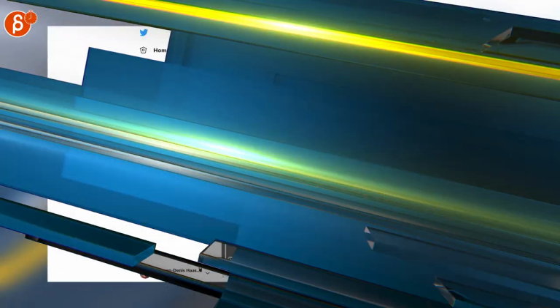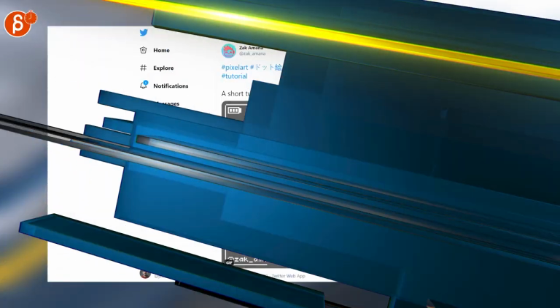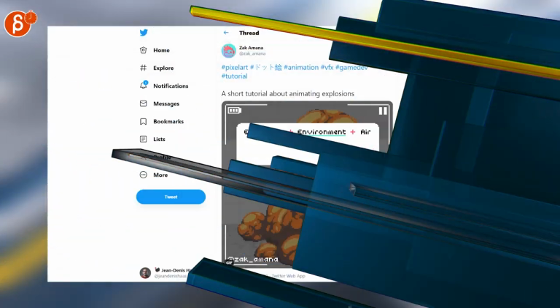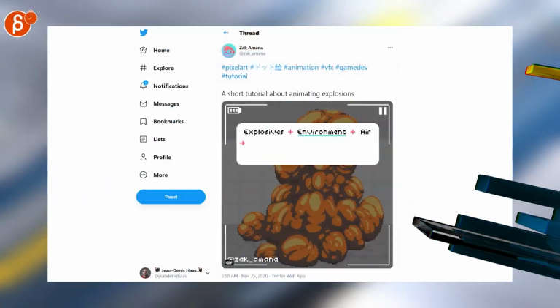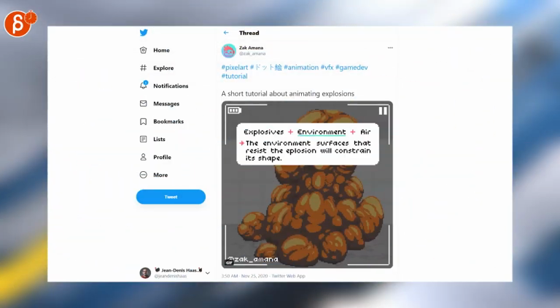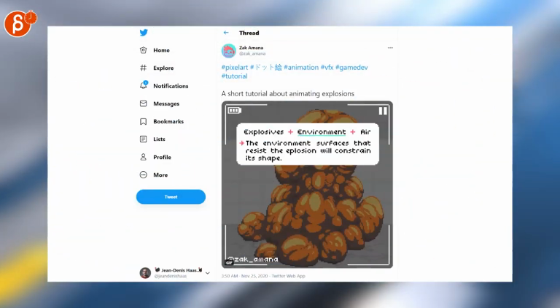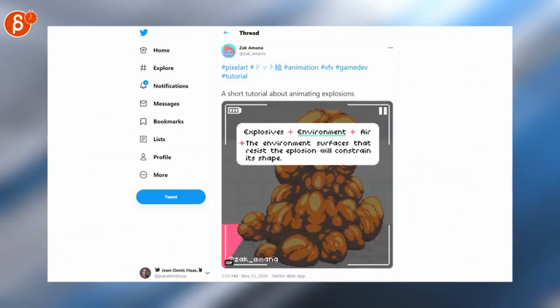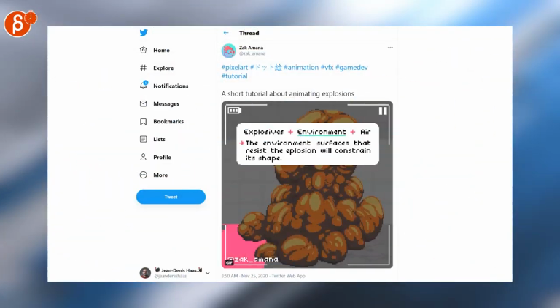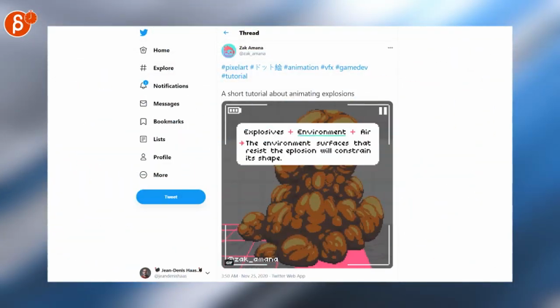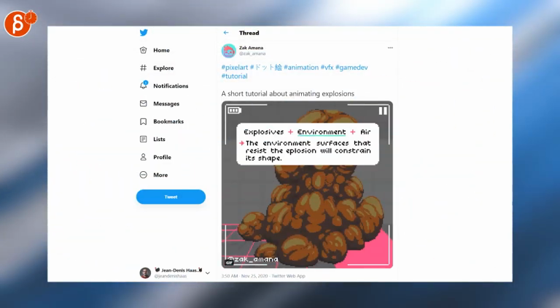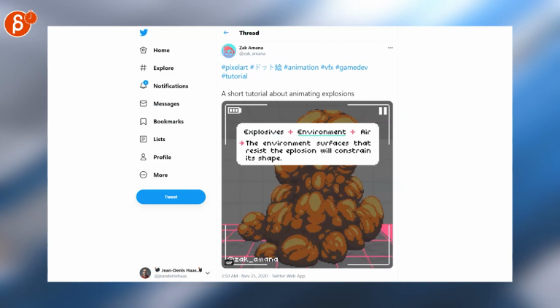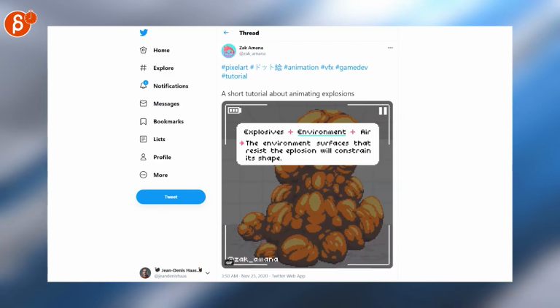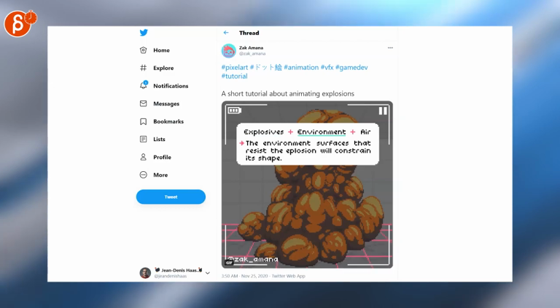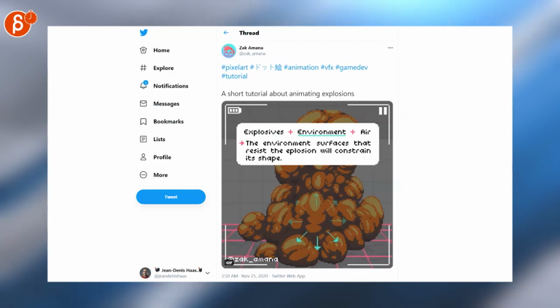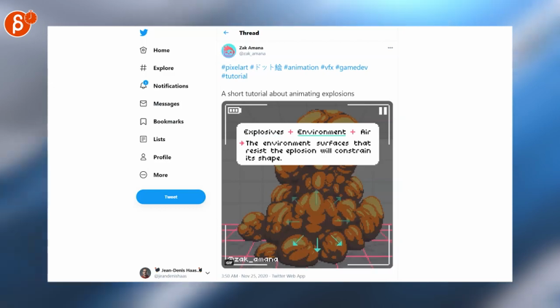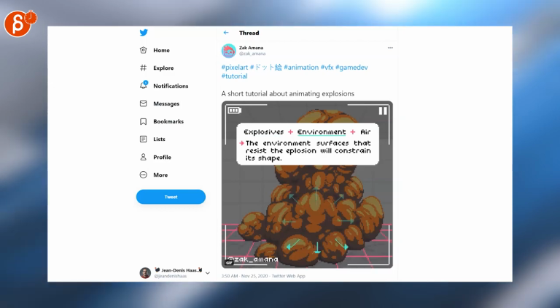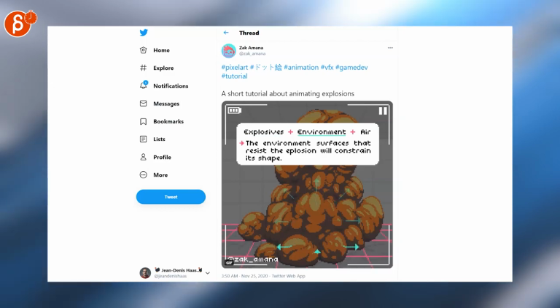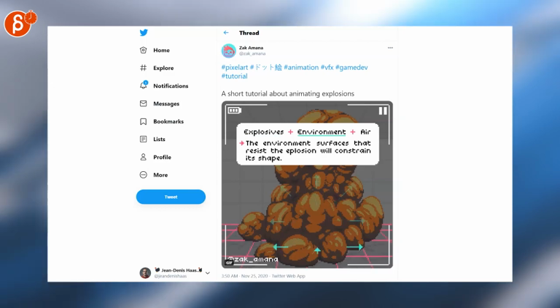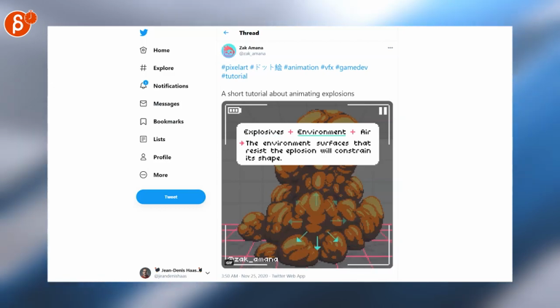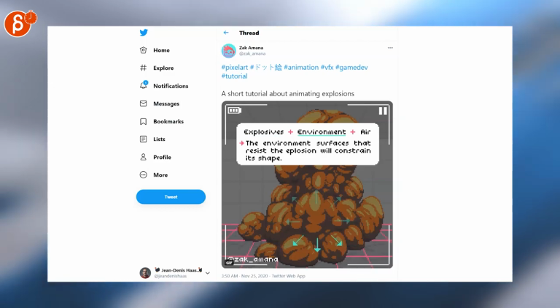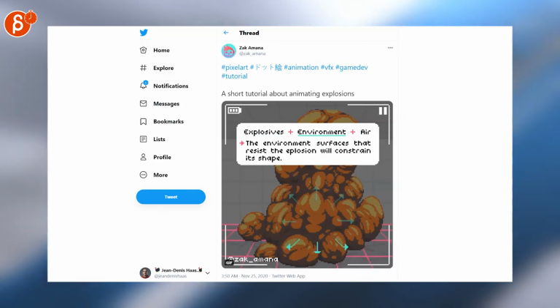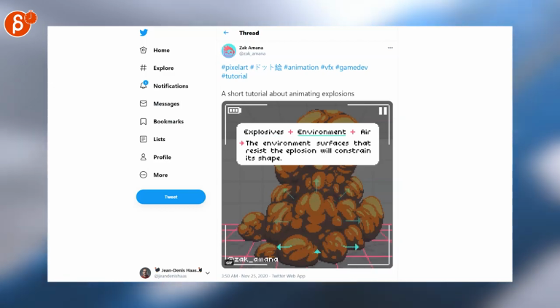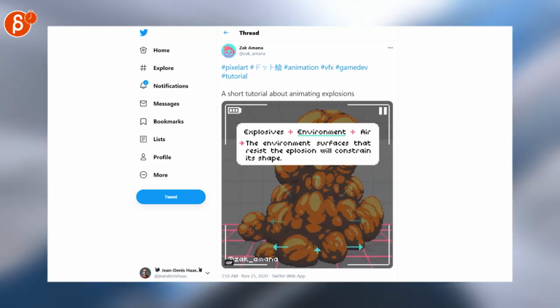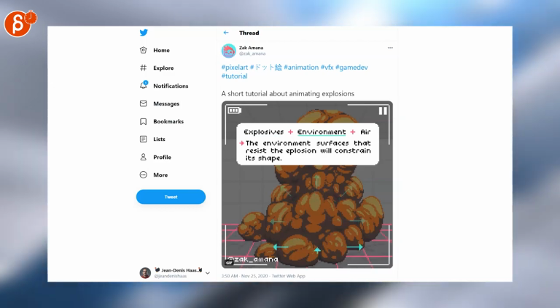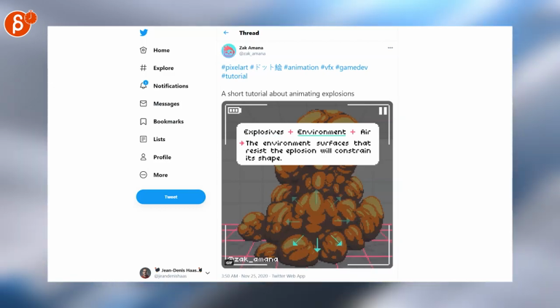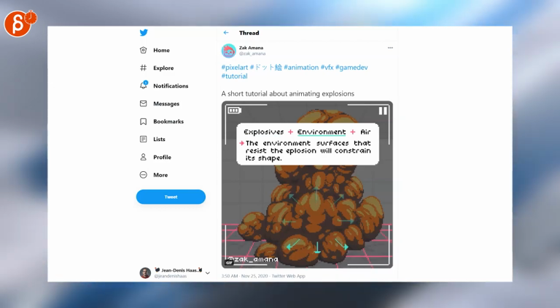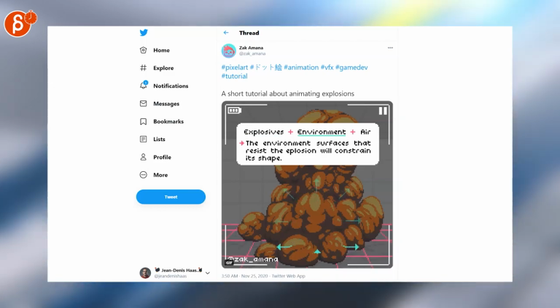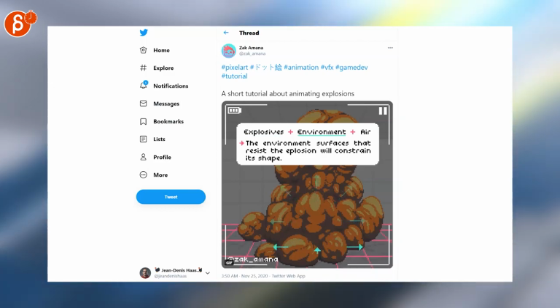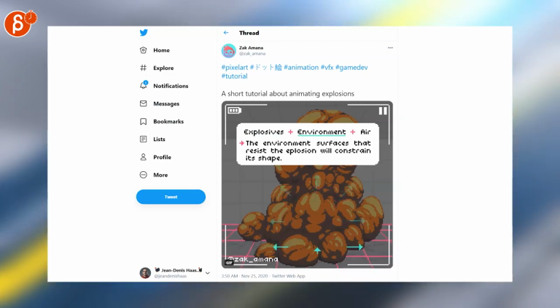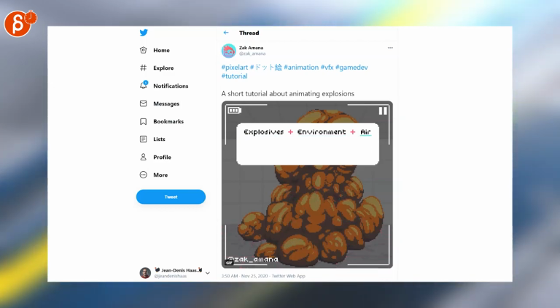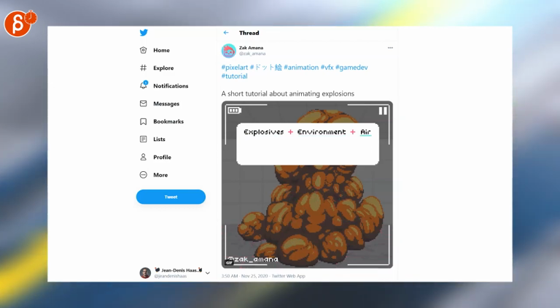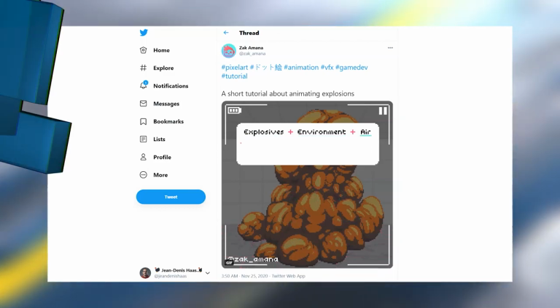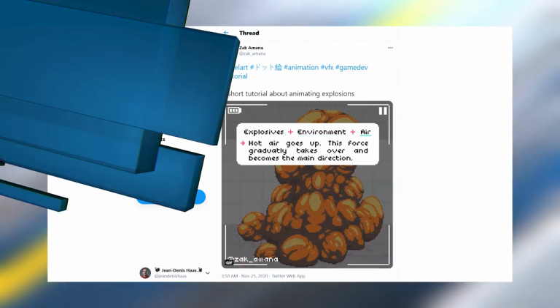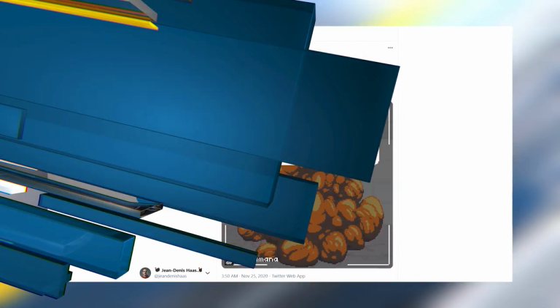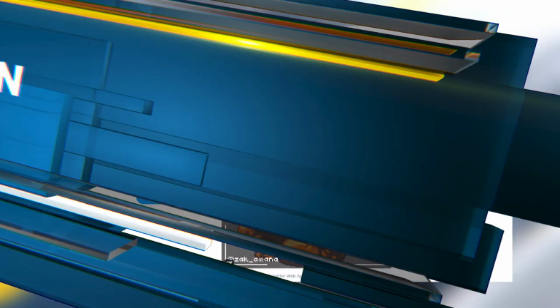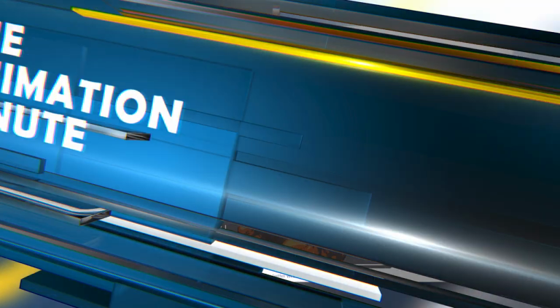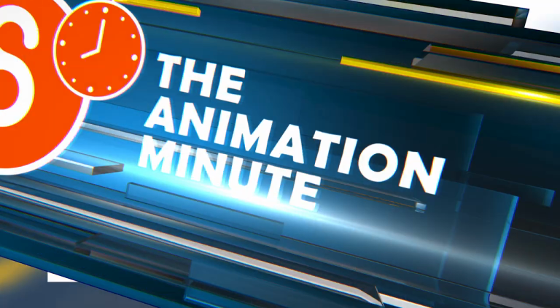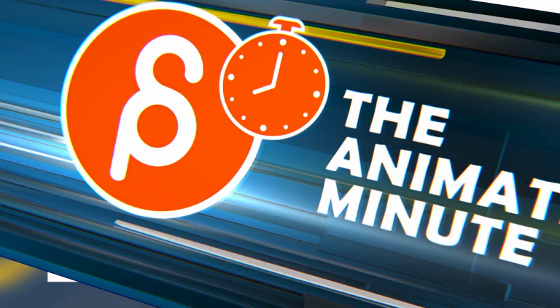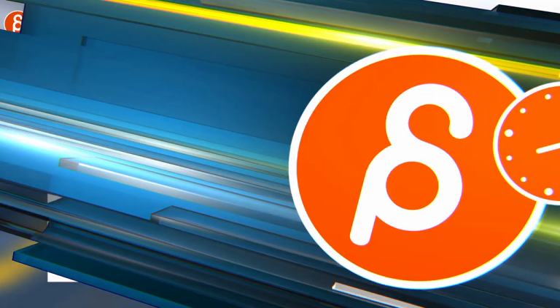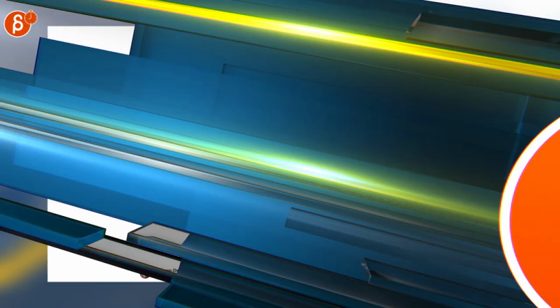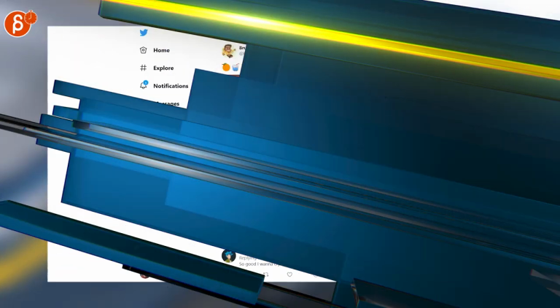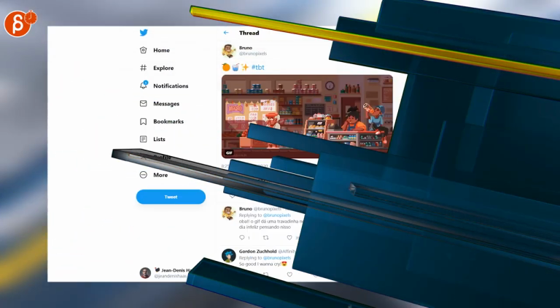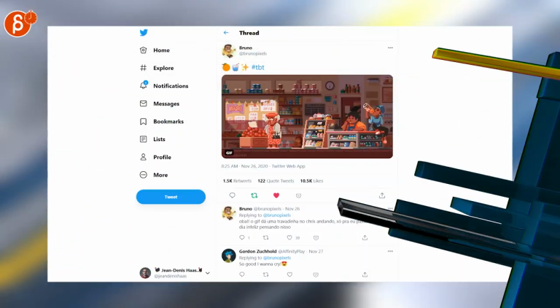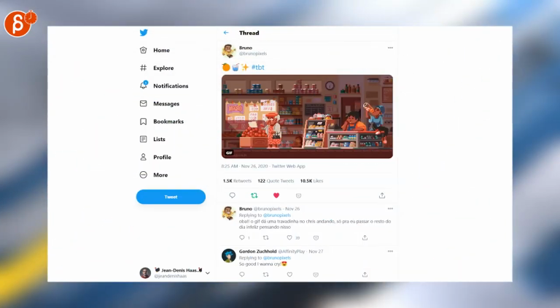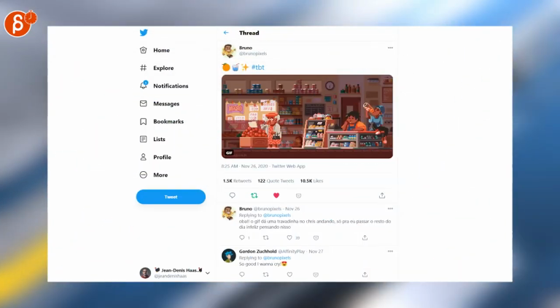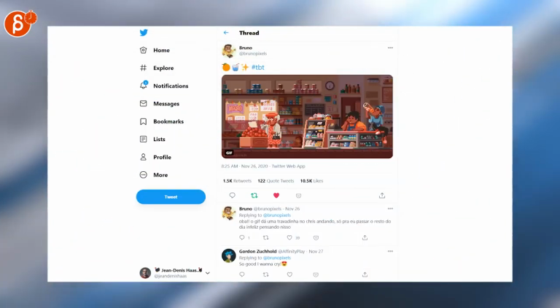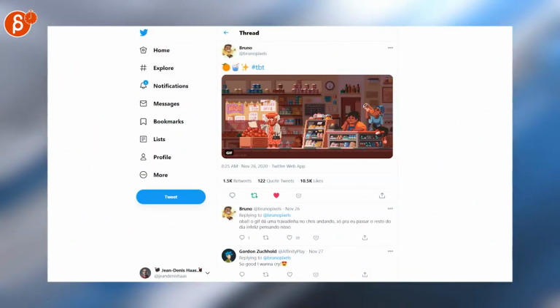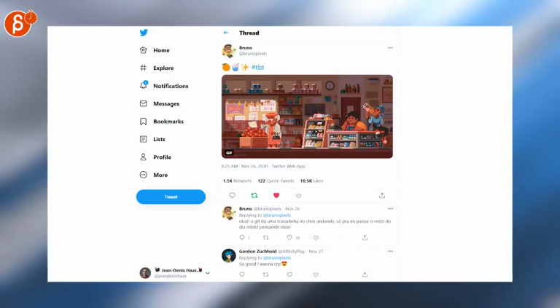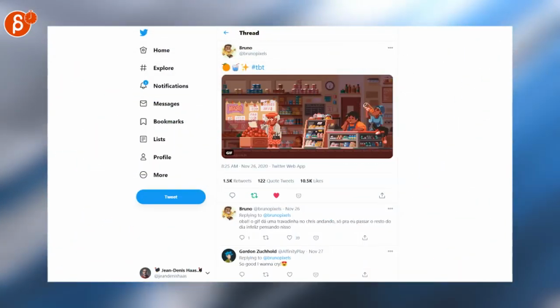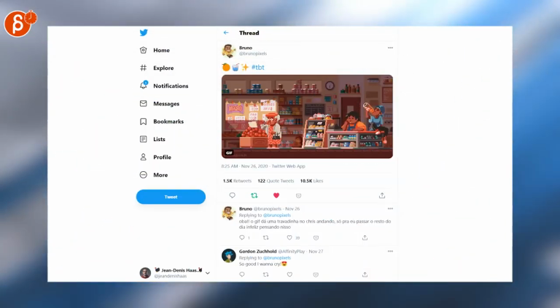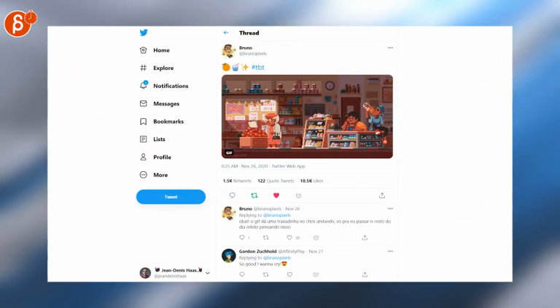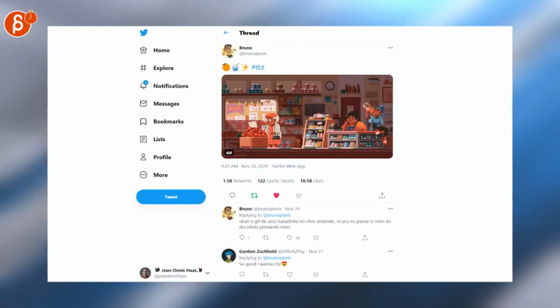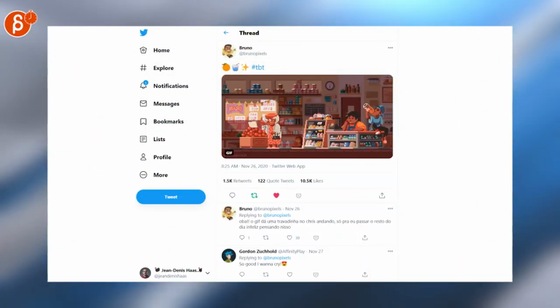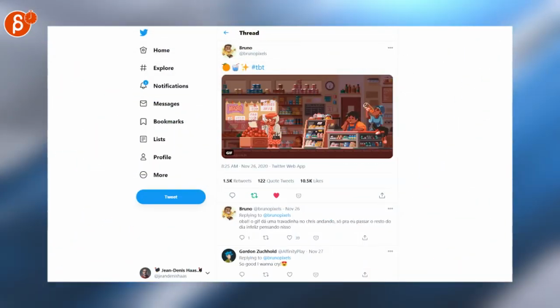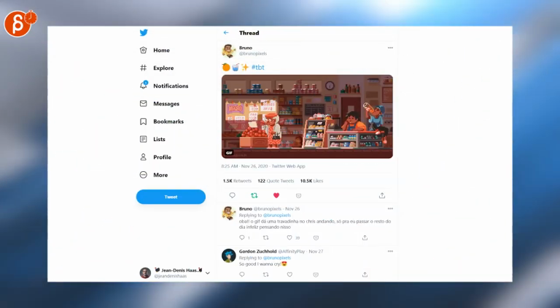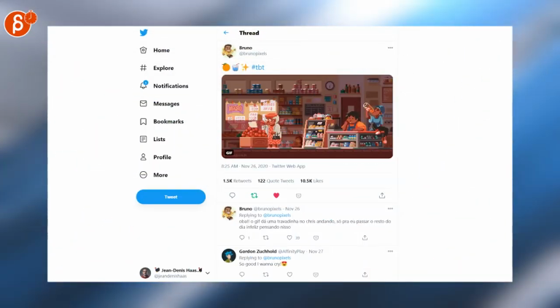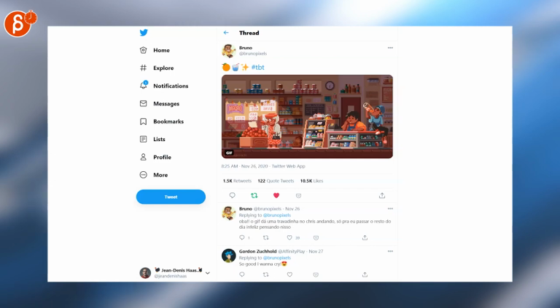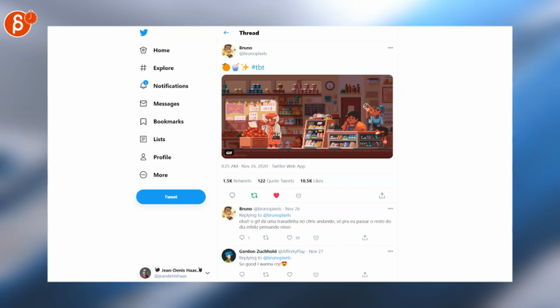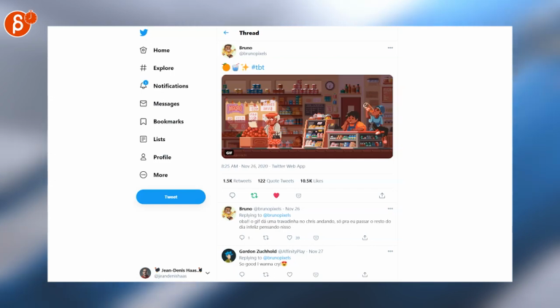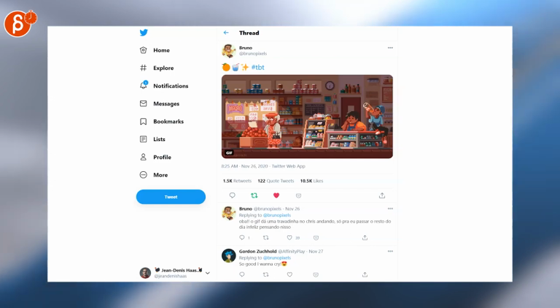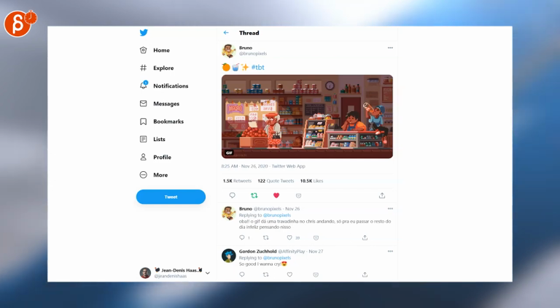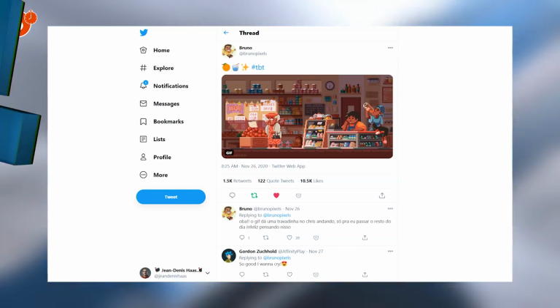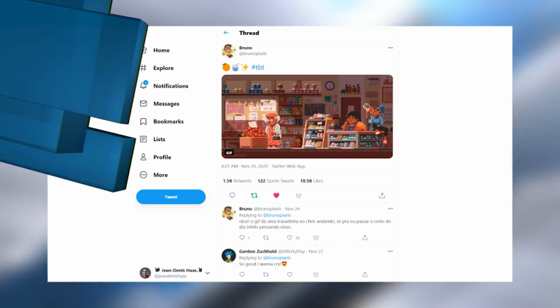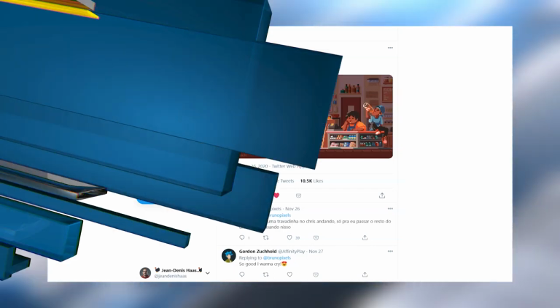And let's go to pixel art — you know I love it. This is an explosion tutorial. This is an awesome vignette. Again, pixel art — I love this.